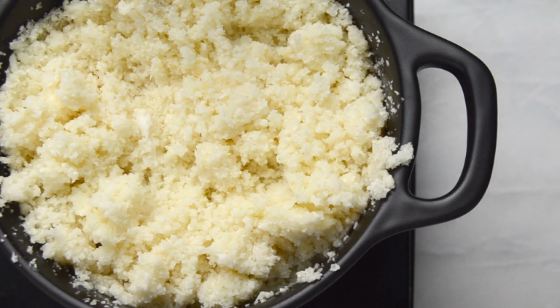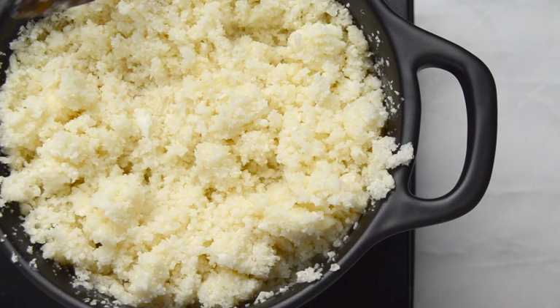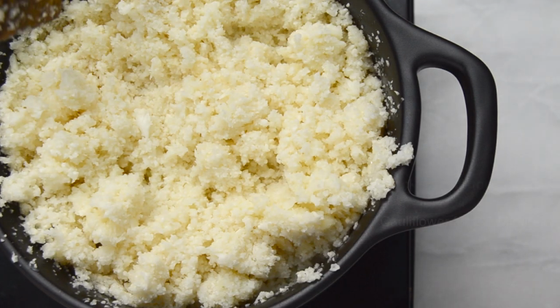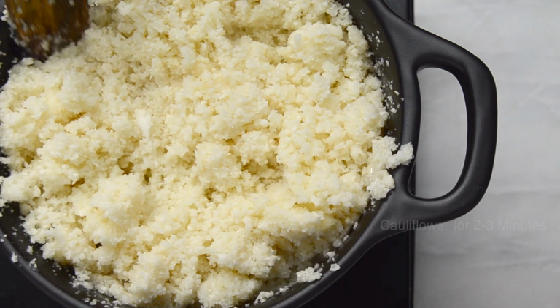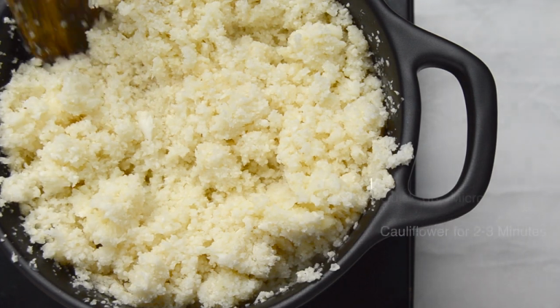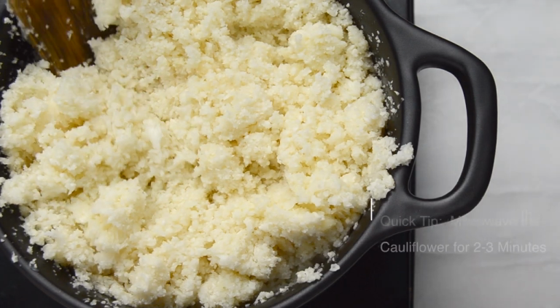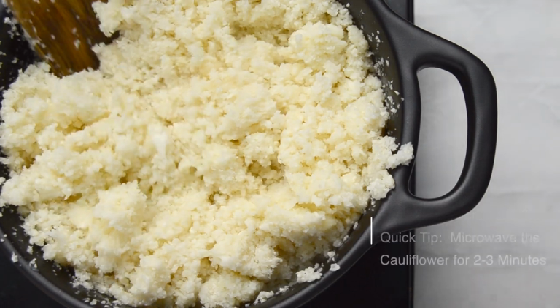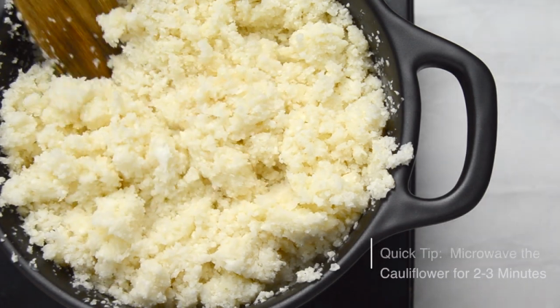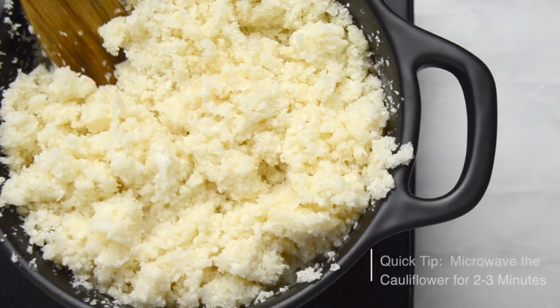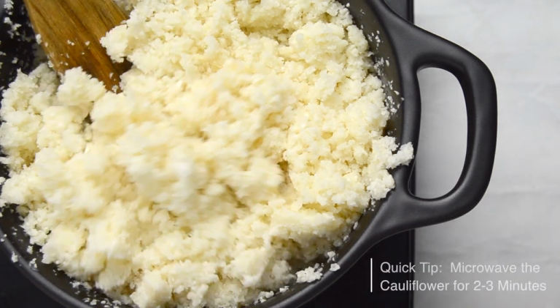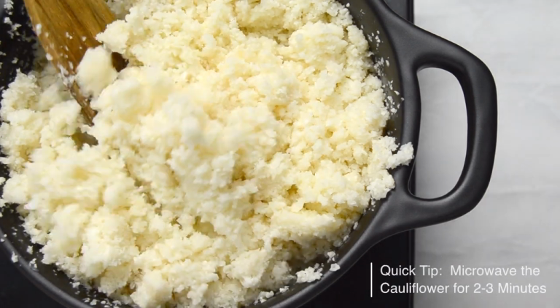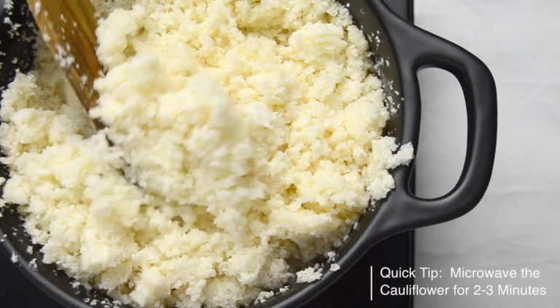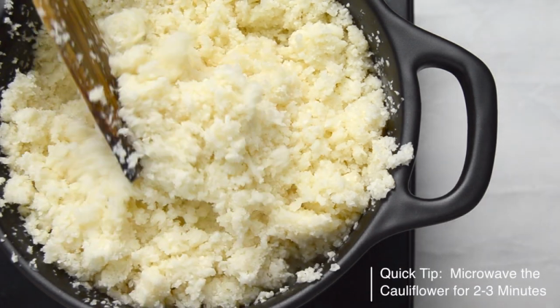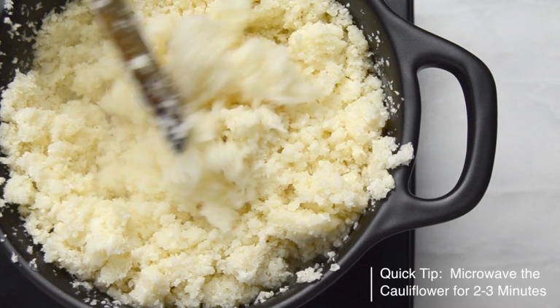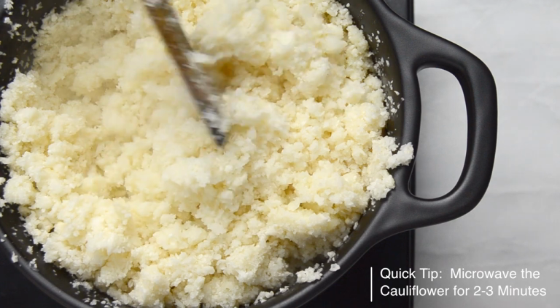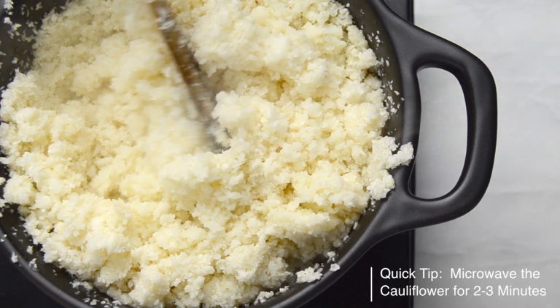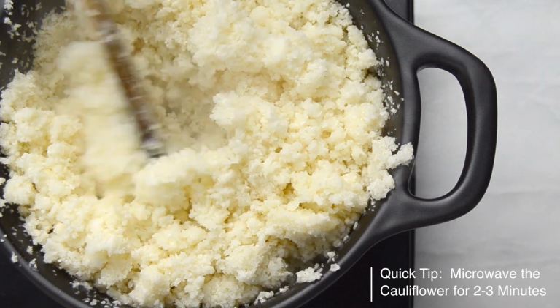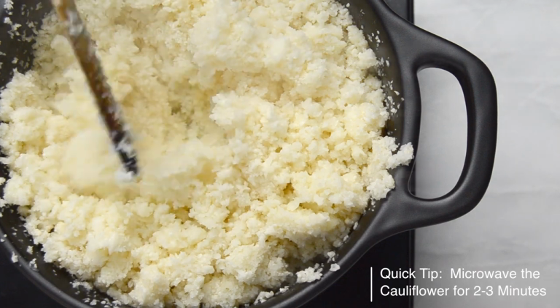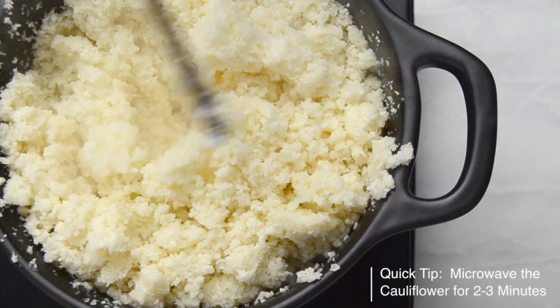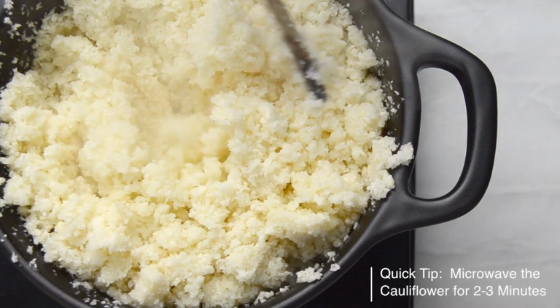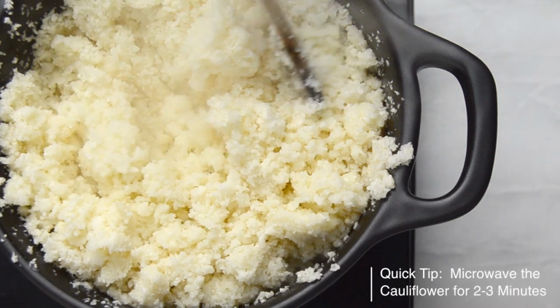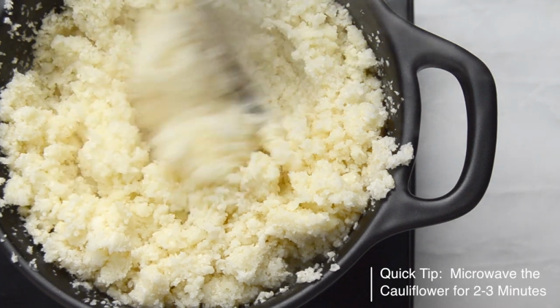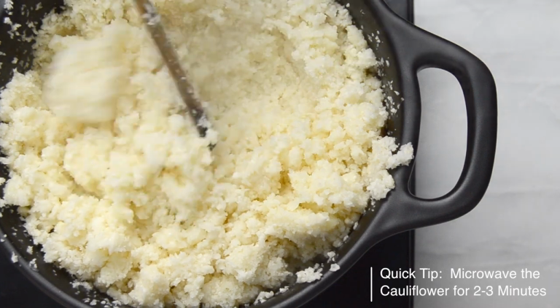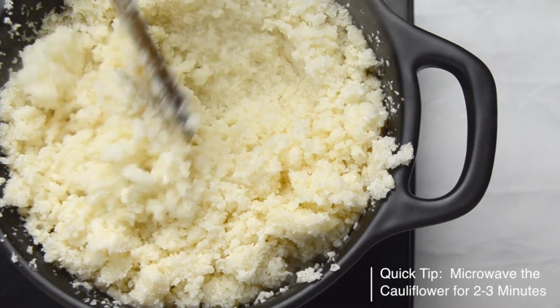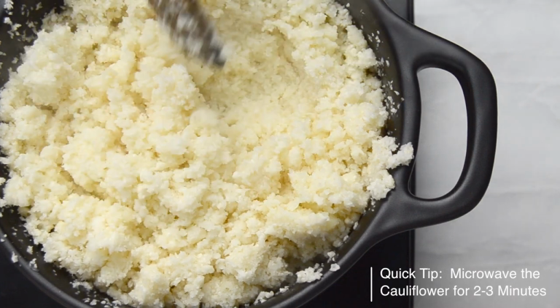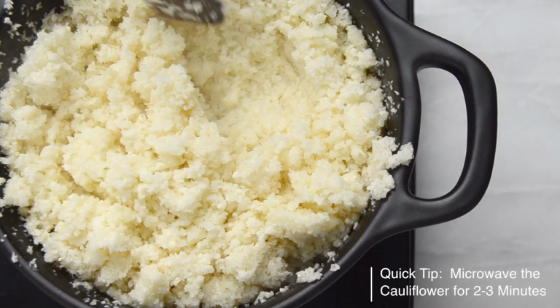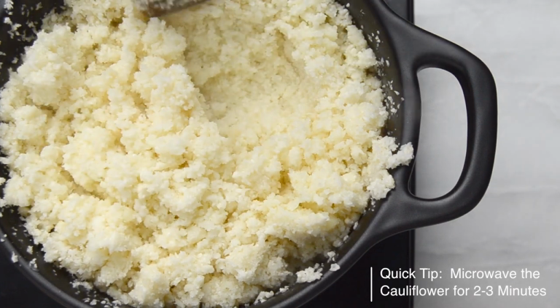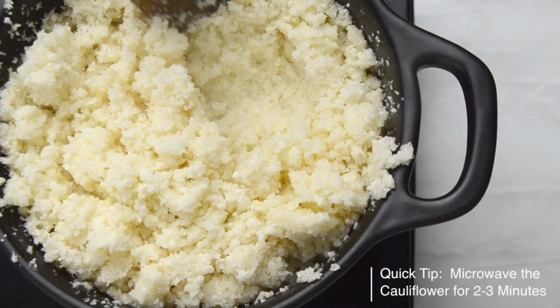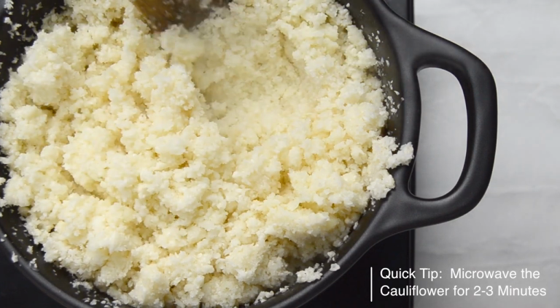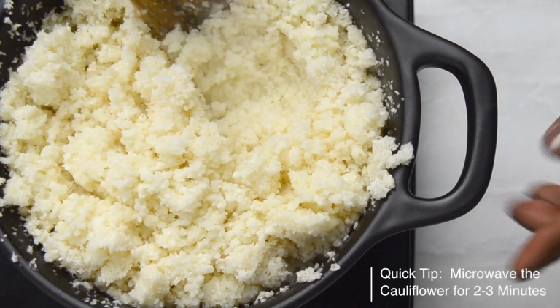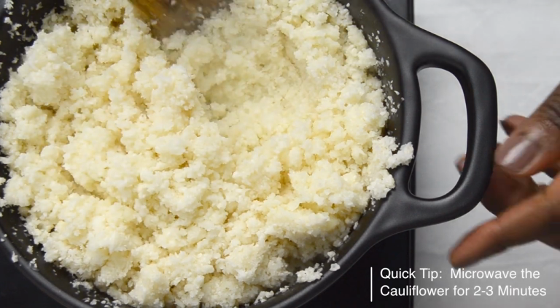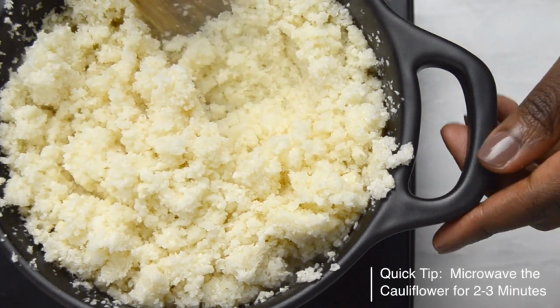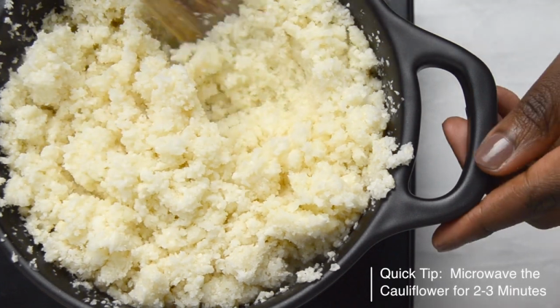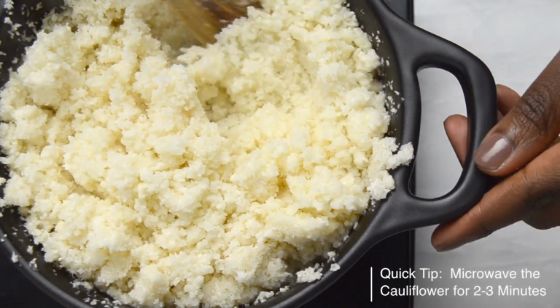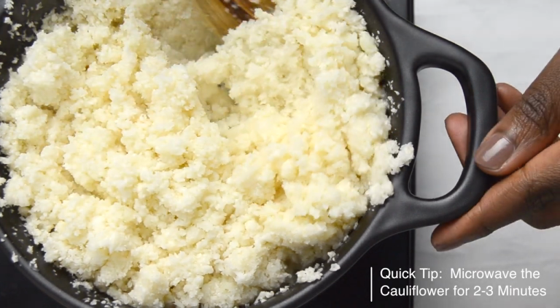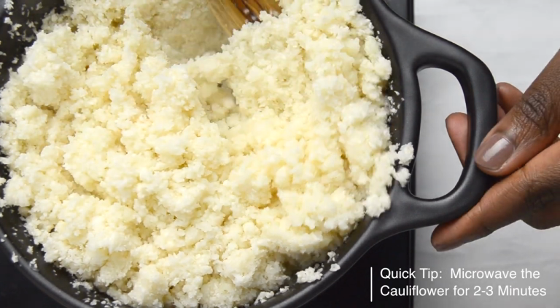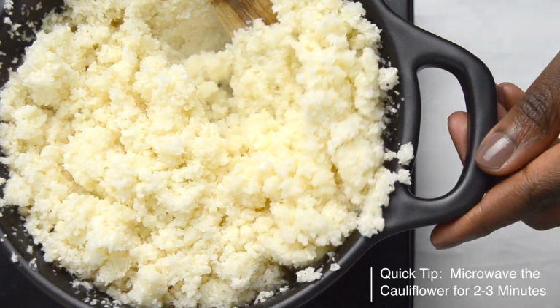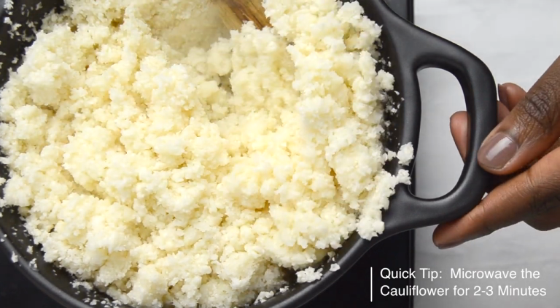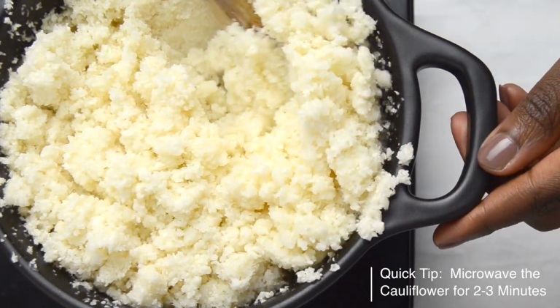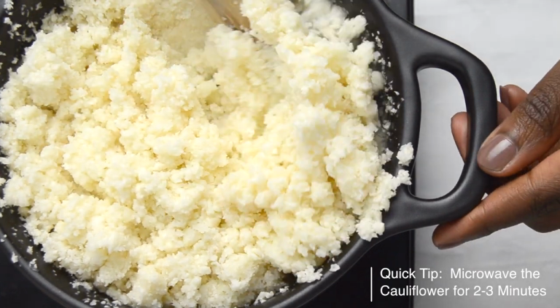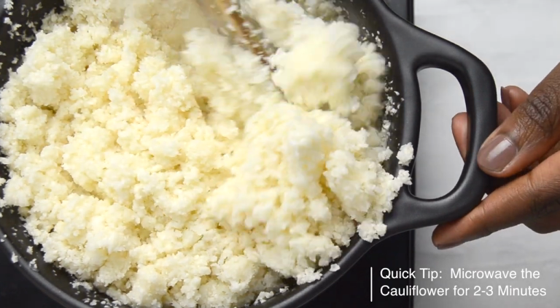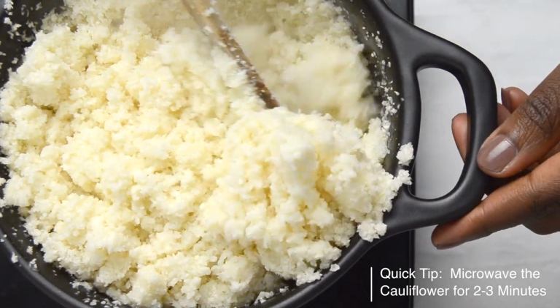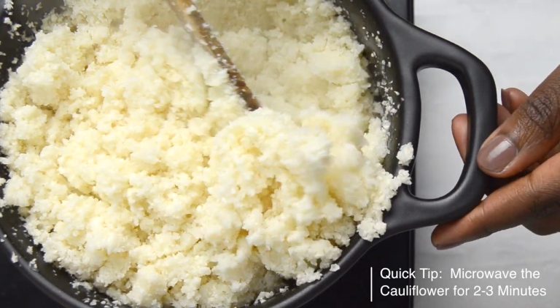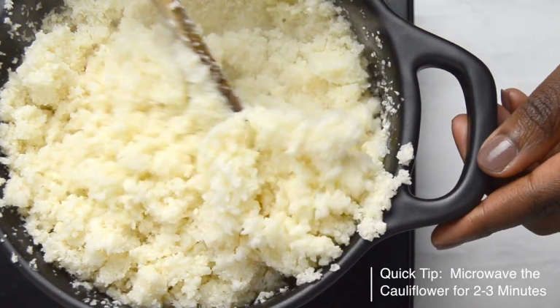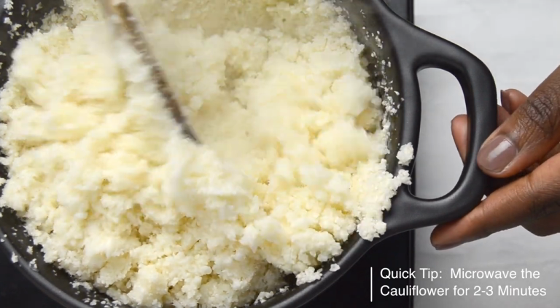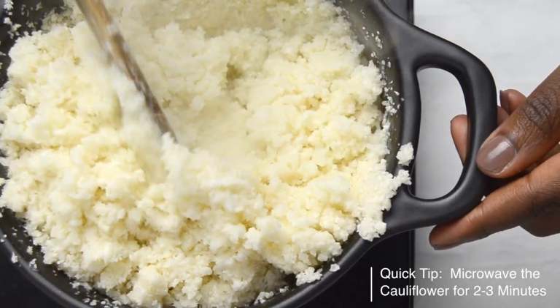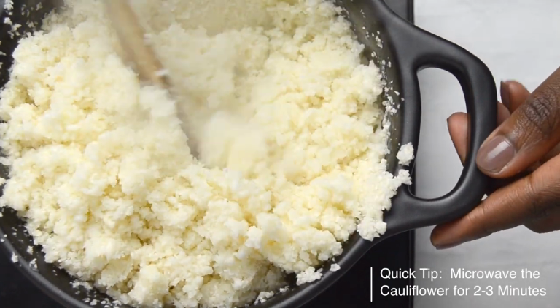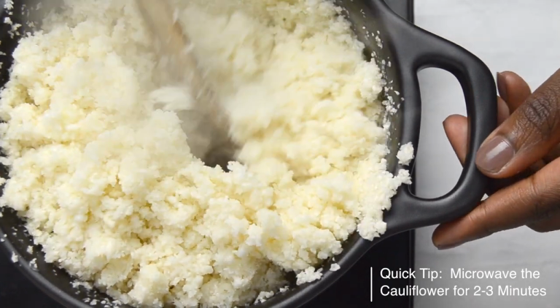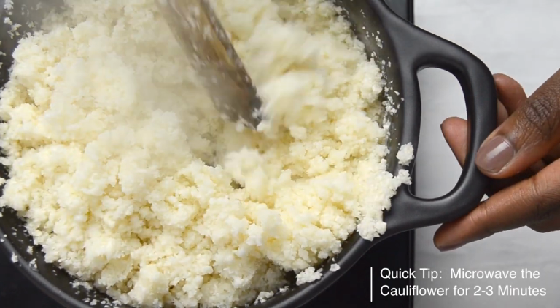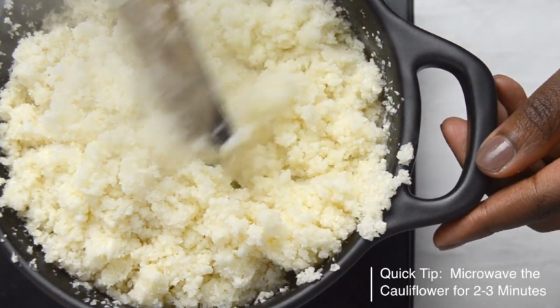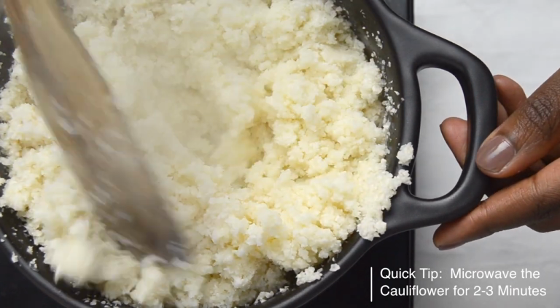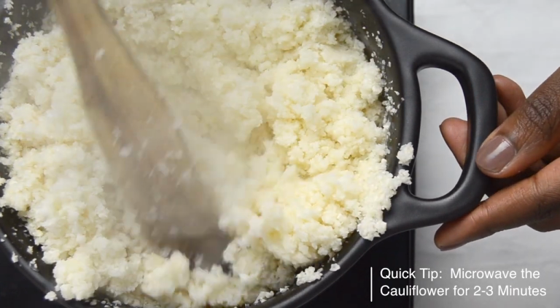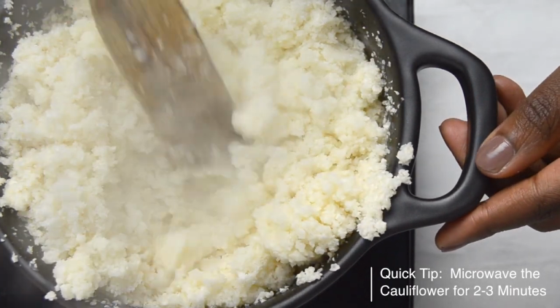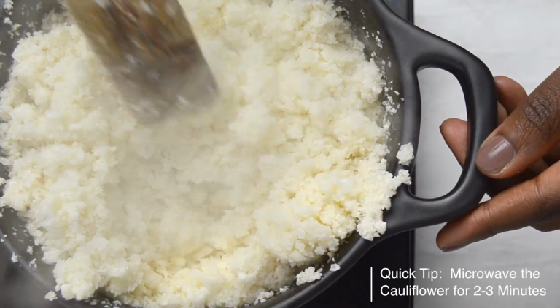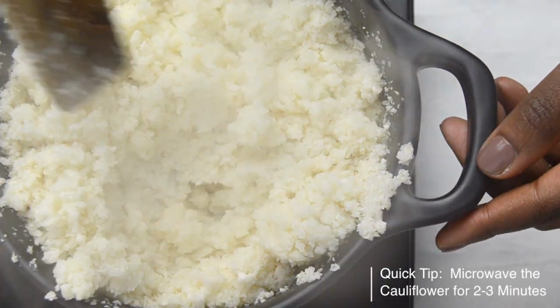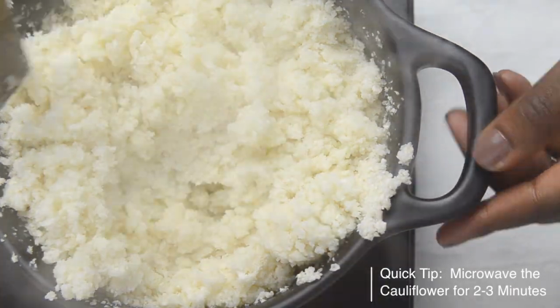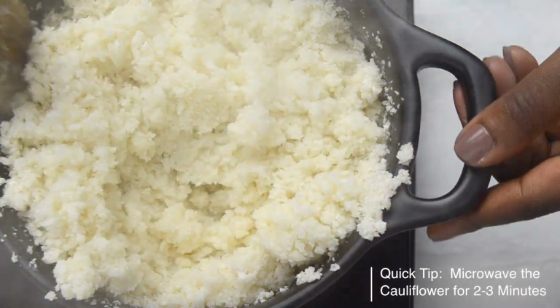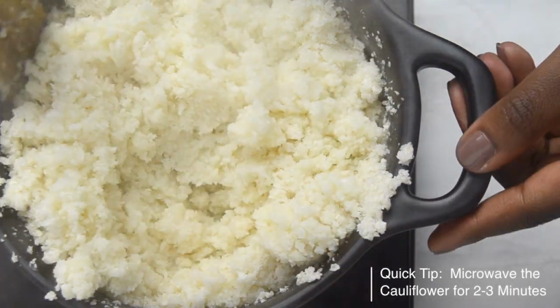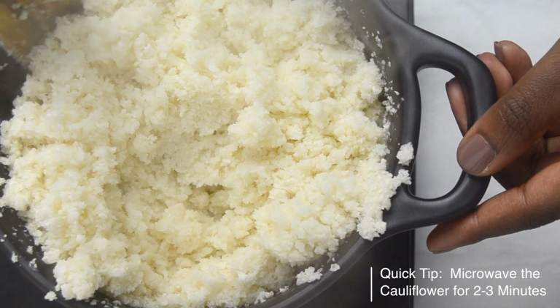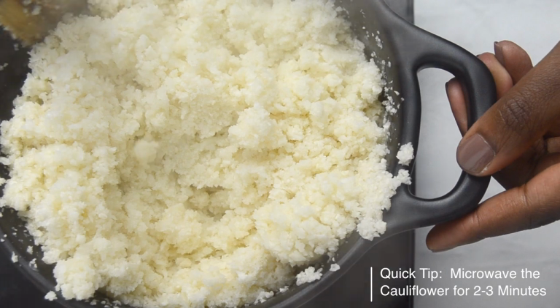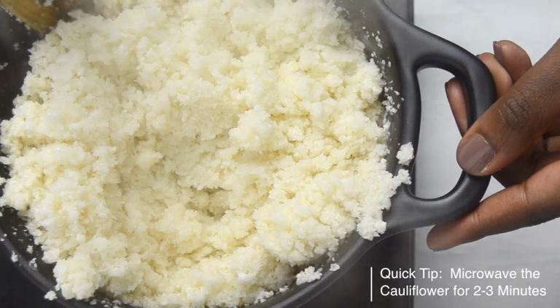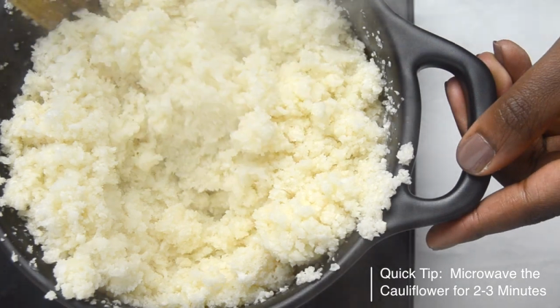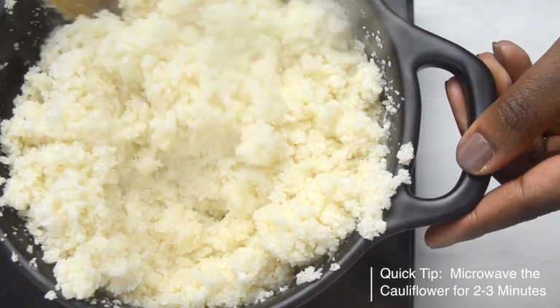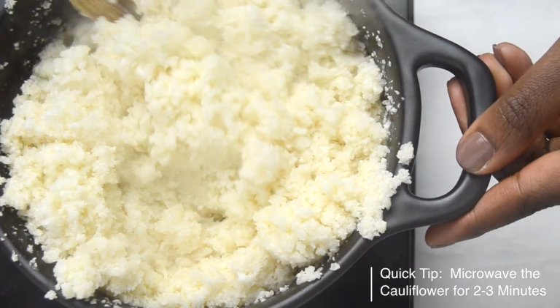Cook it for about three to five minutes over low to medium heat. Do not forget to keep stirring to prevent it from burning.